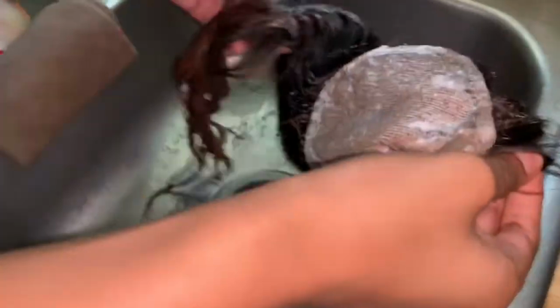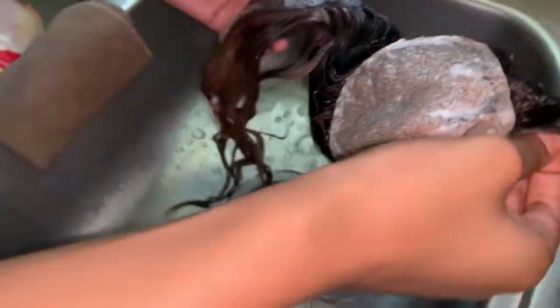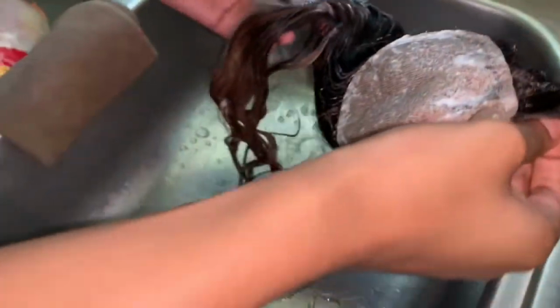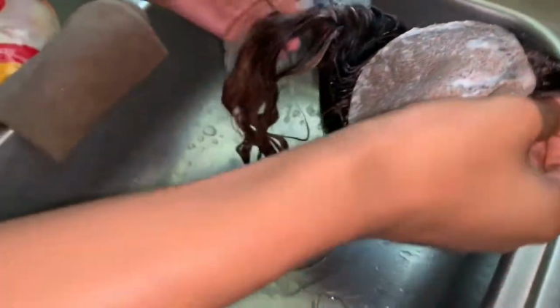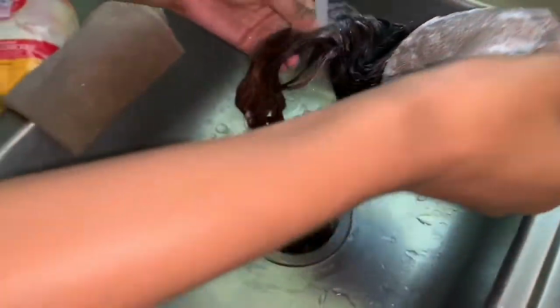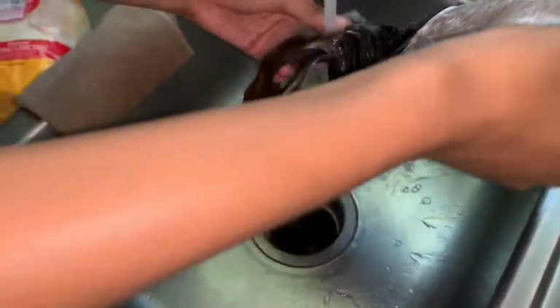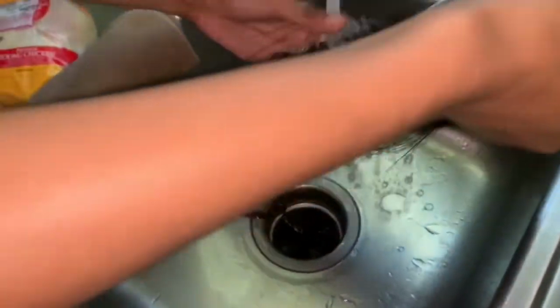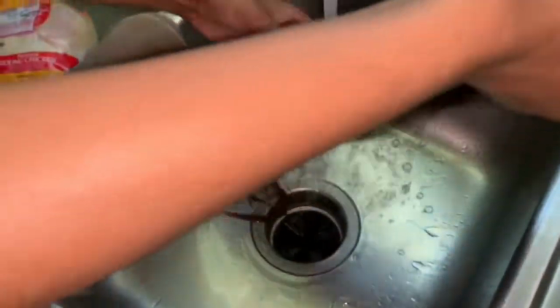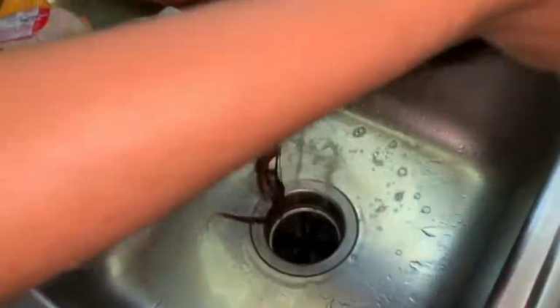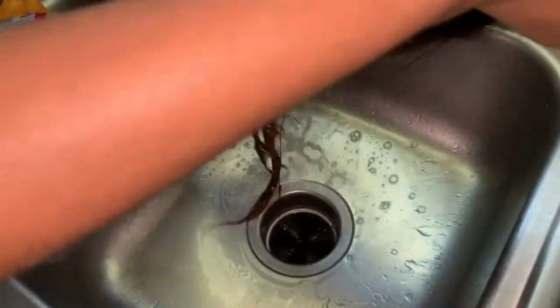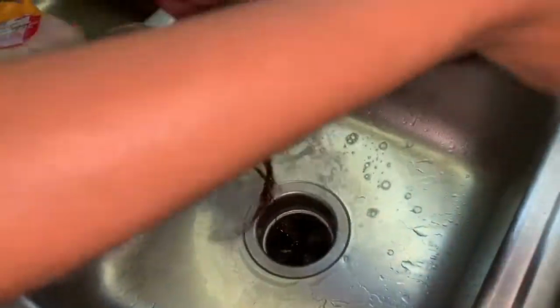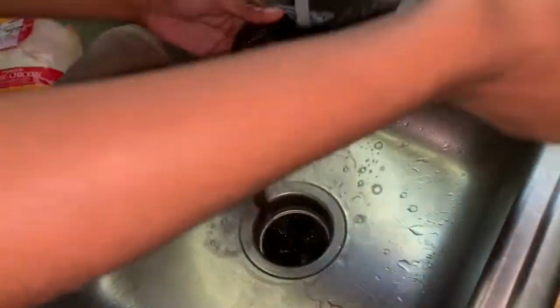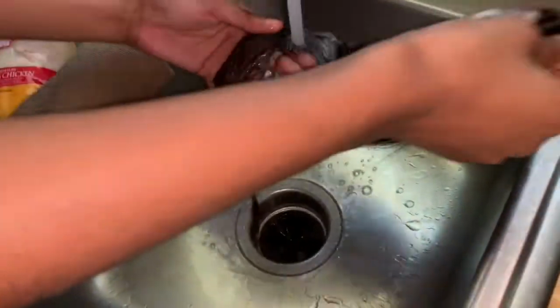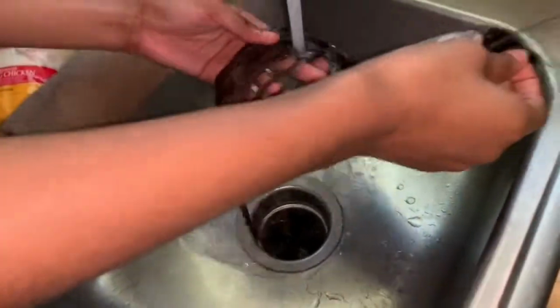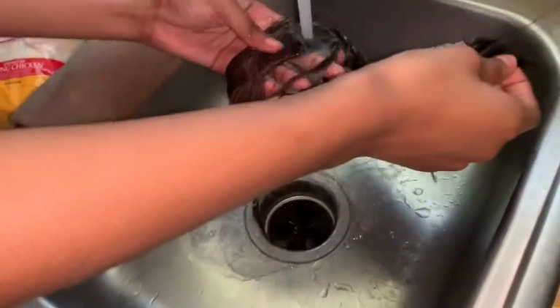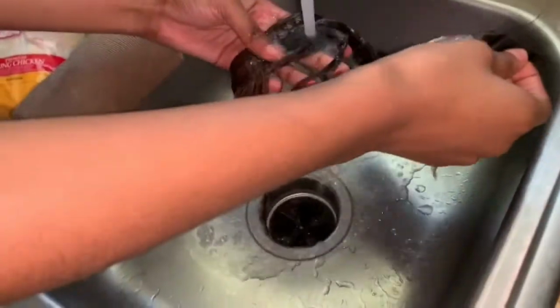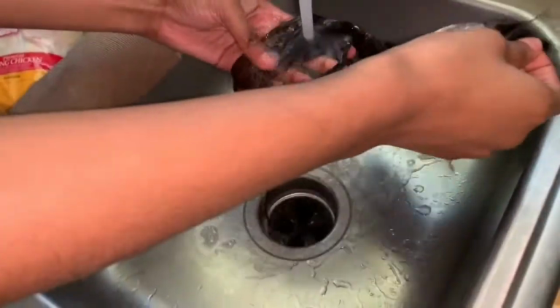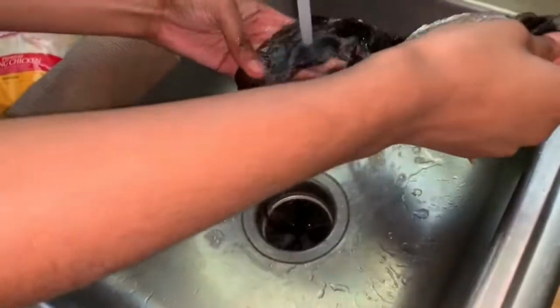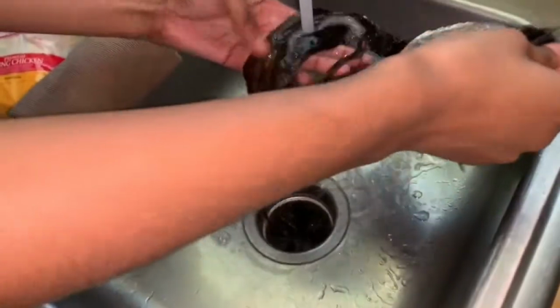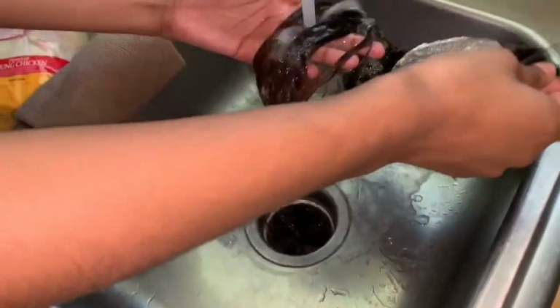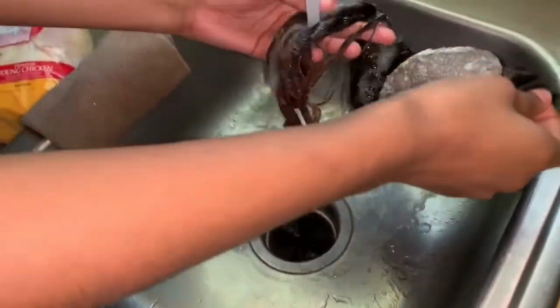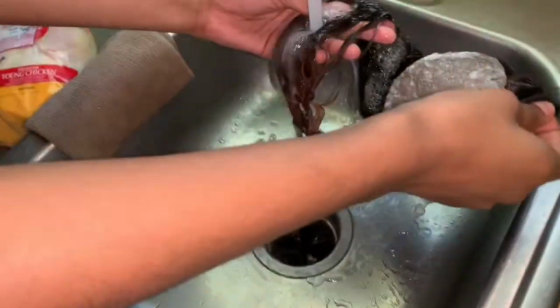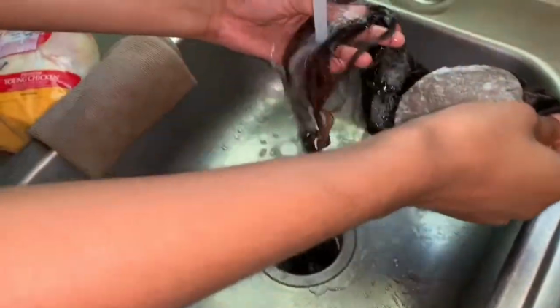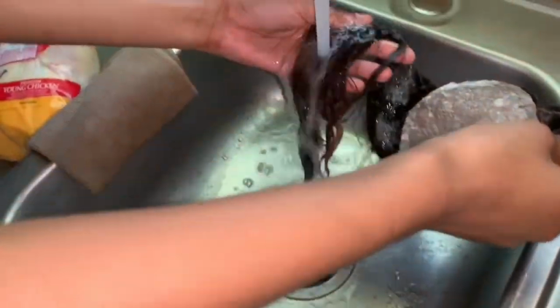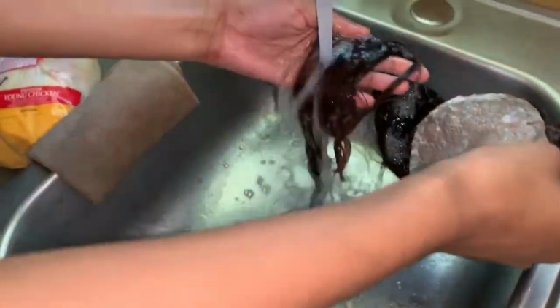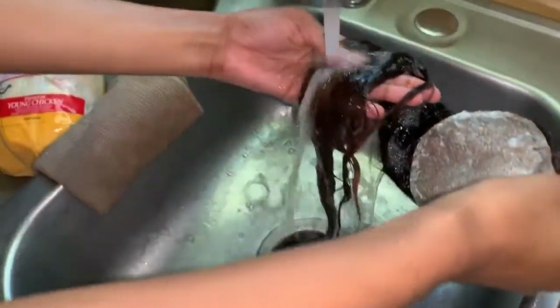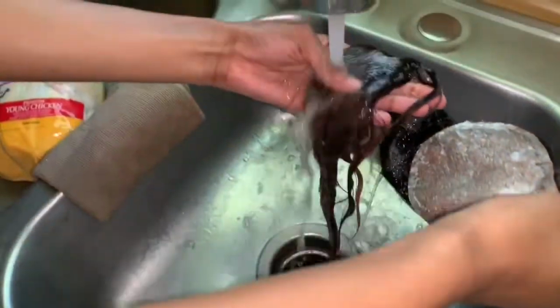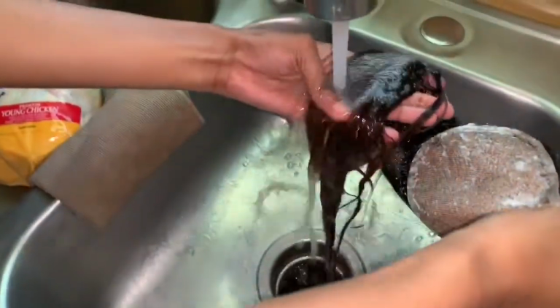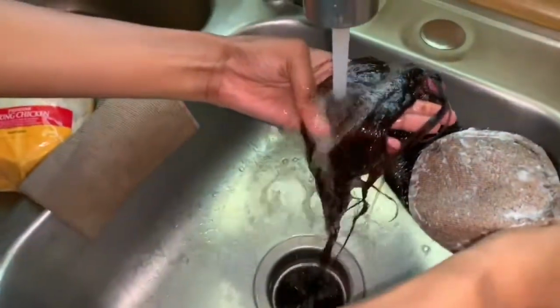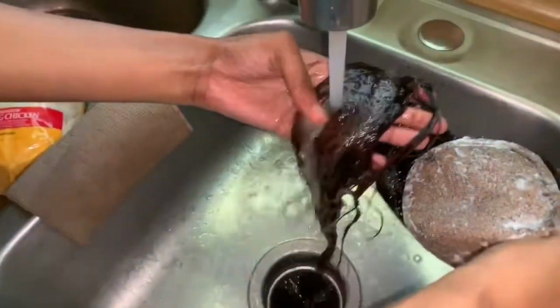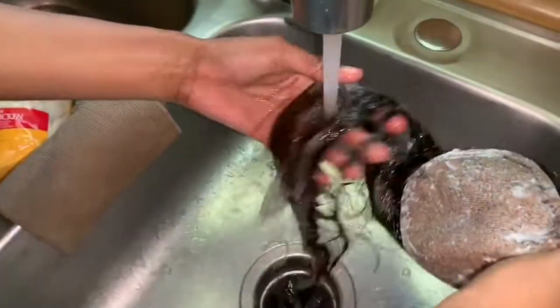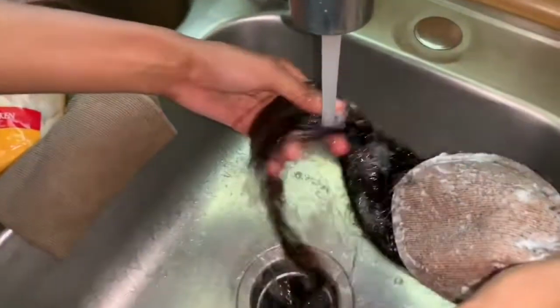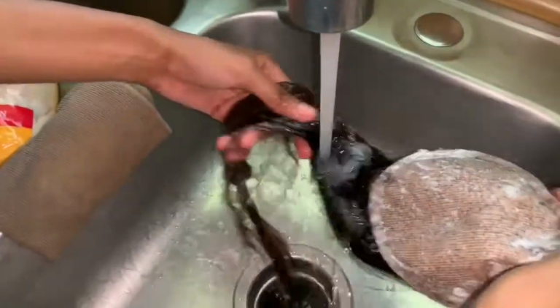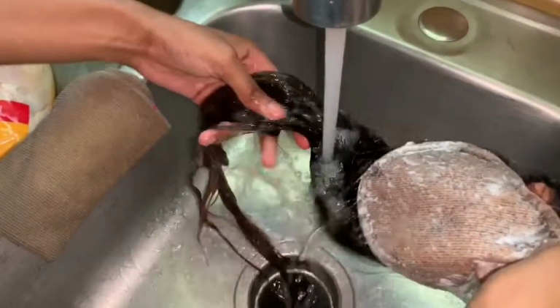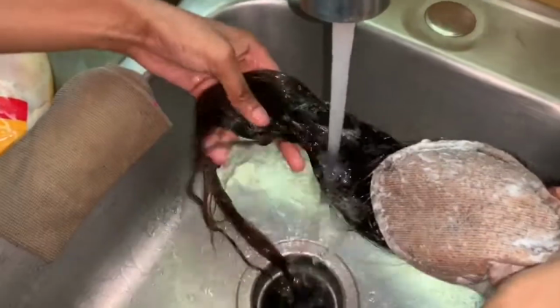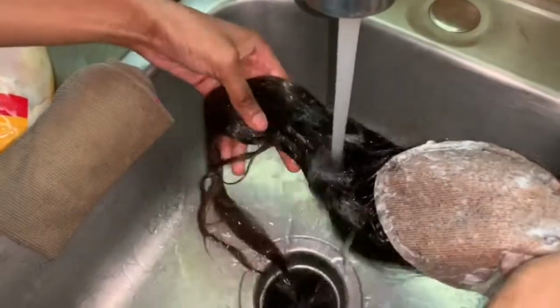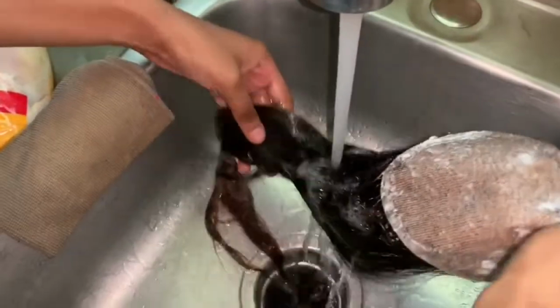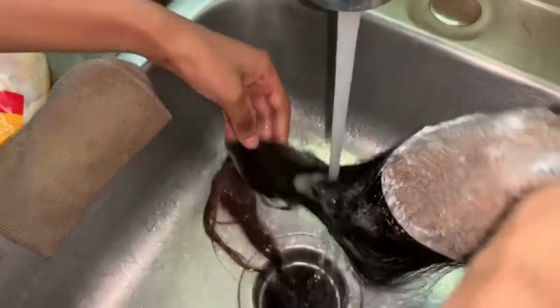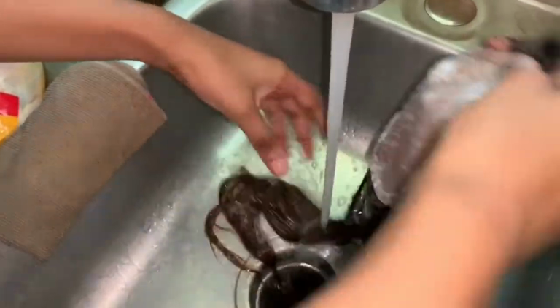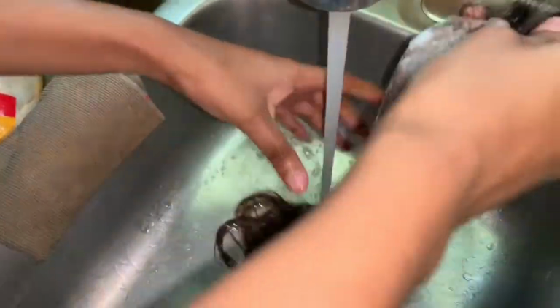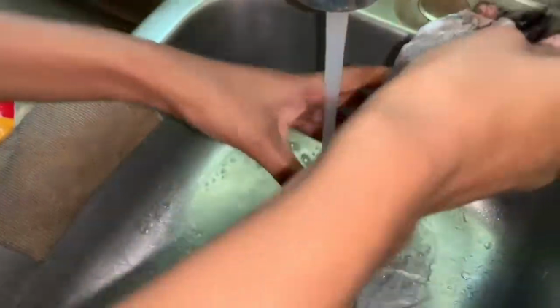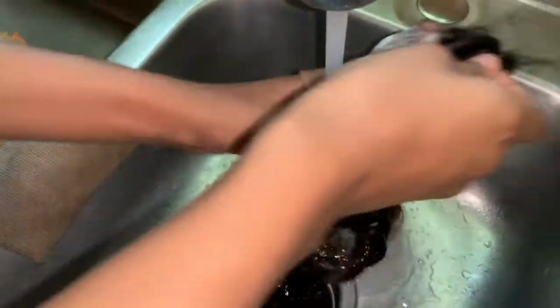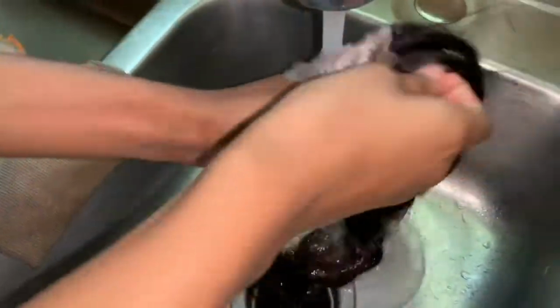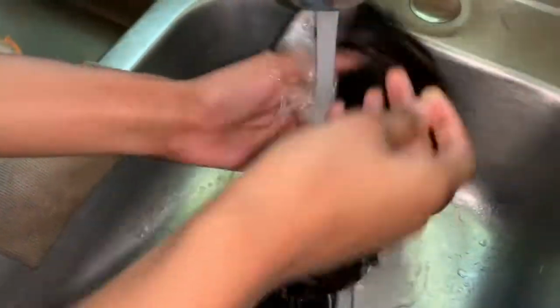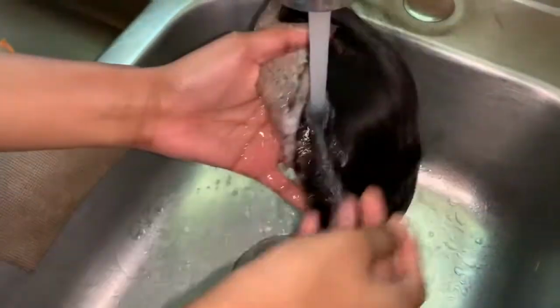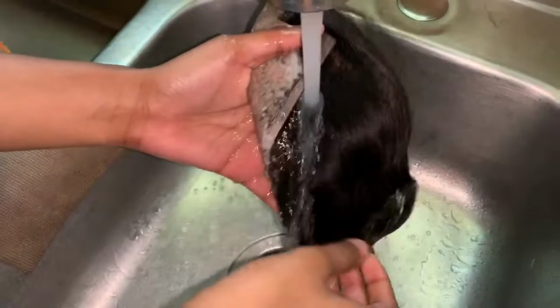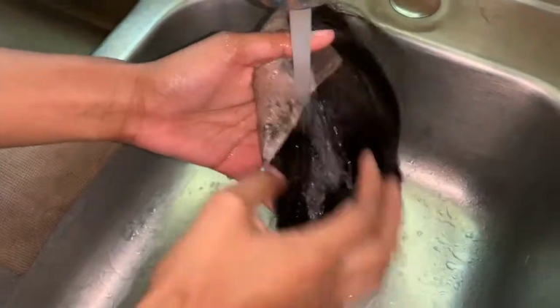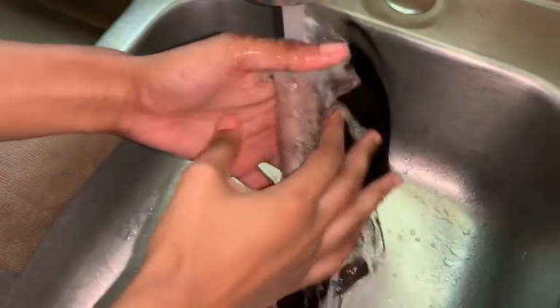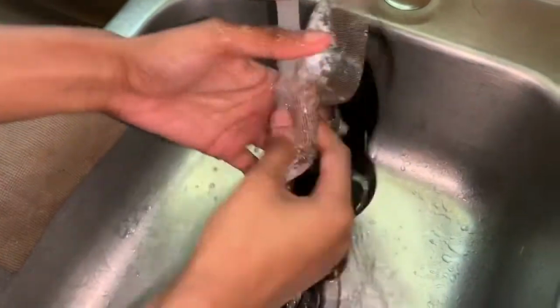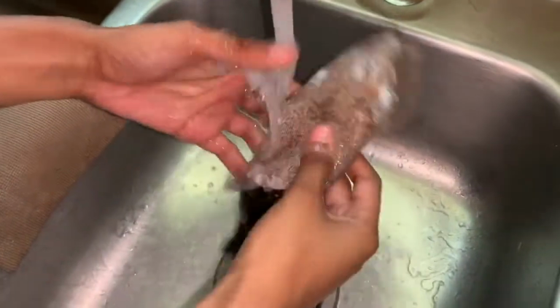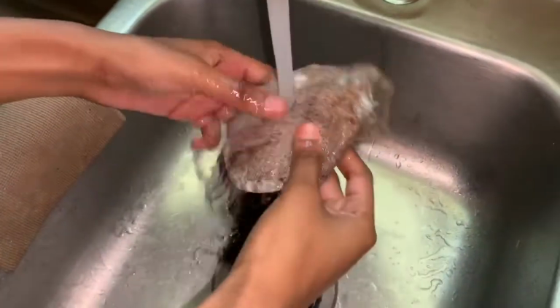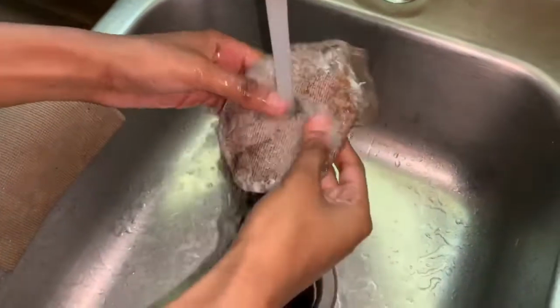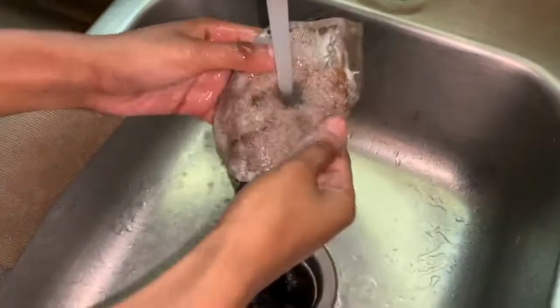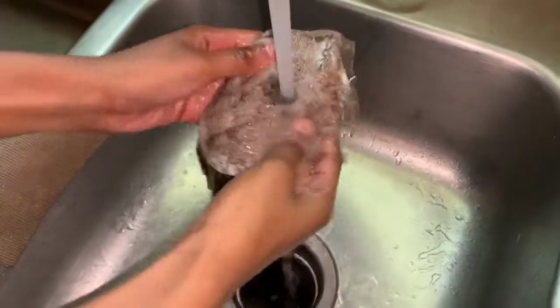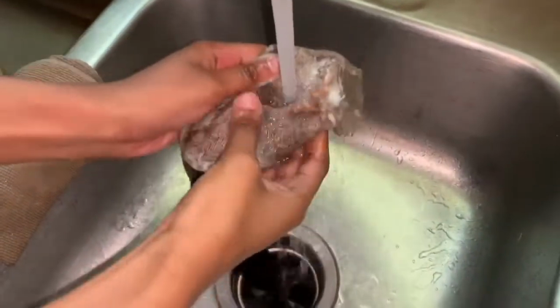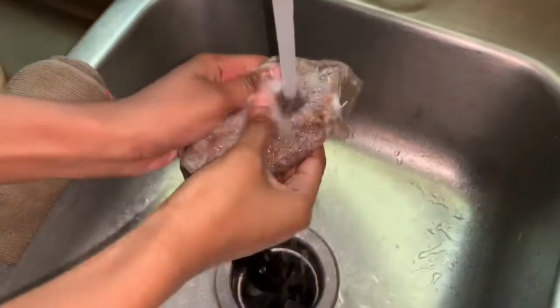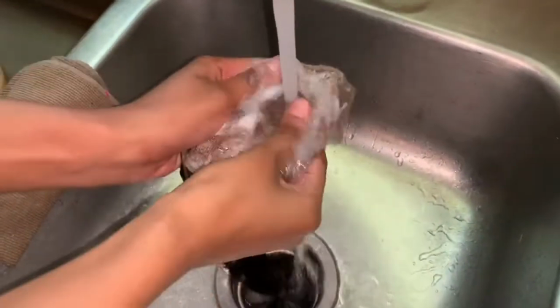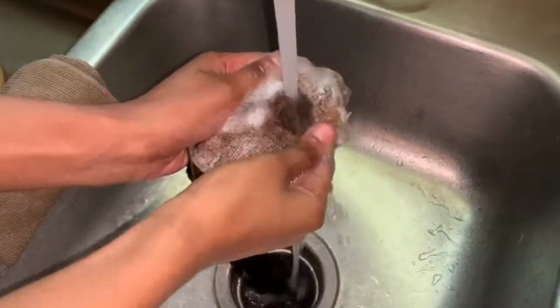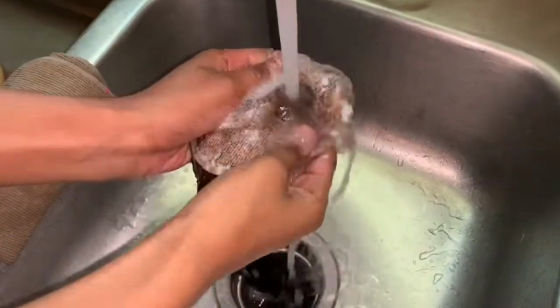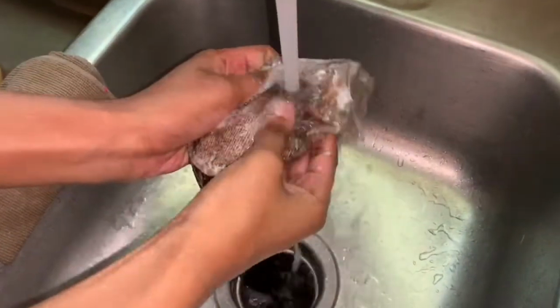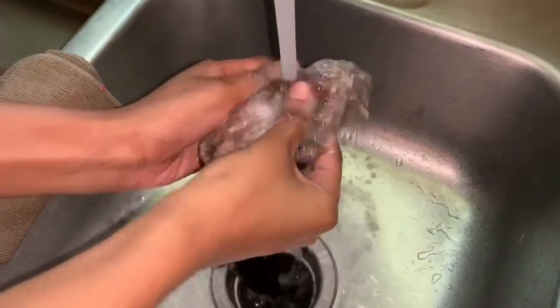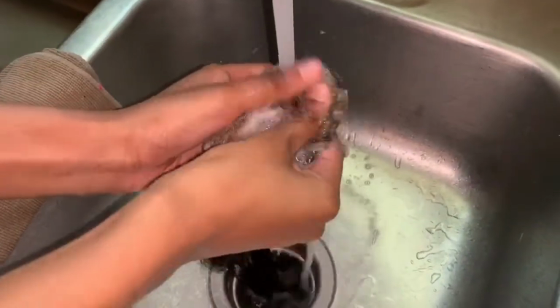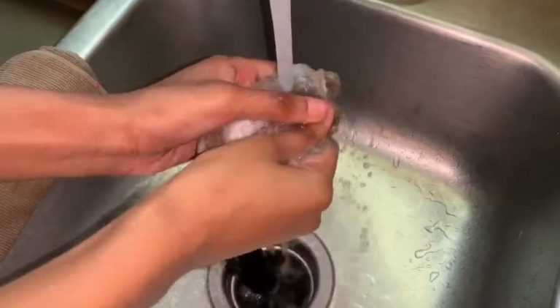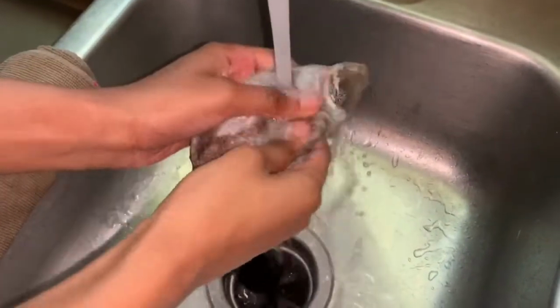After I let the hair sit for about 15 minutes, I'm just washing all the hair and then I'll dye my closure.